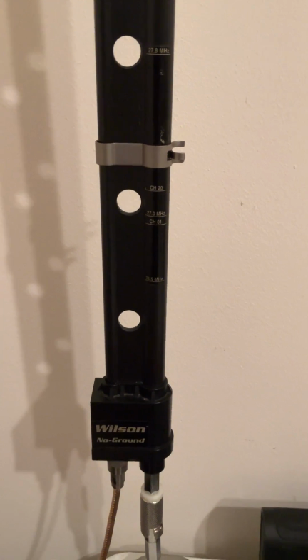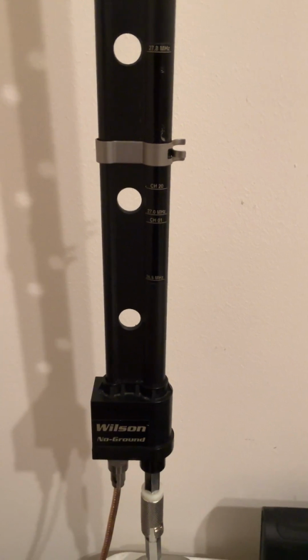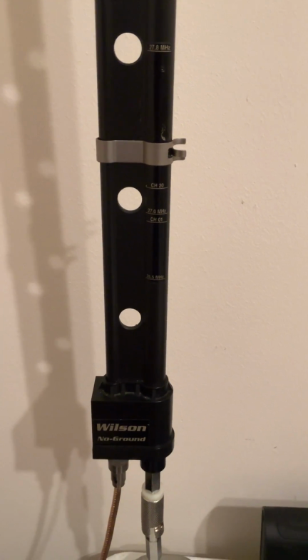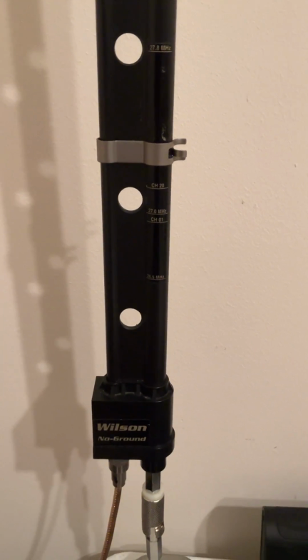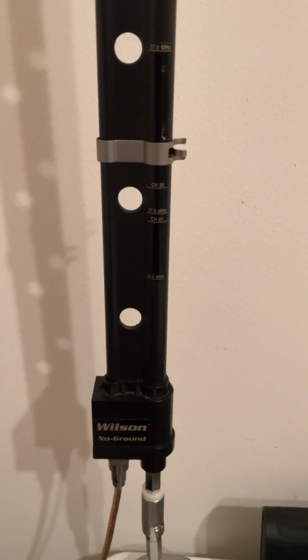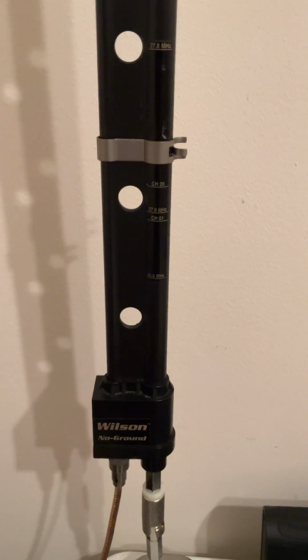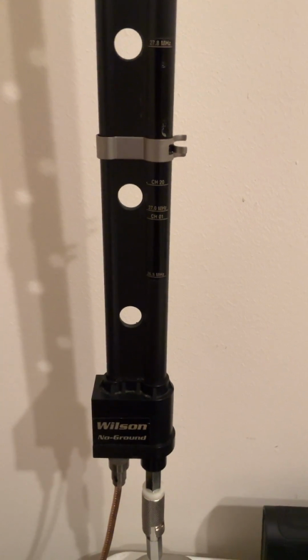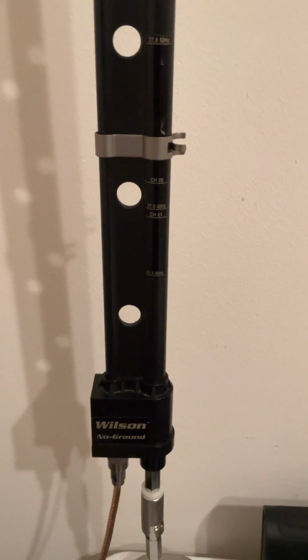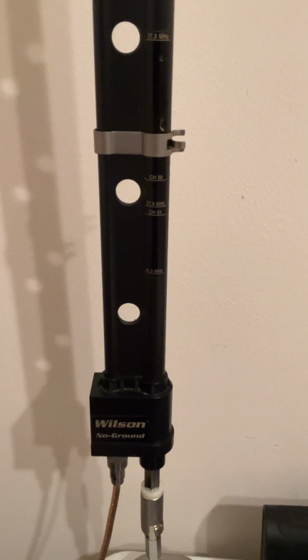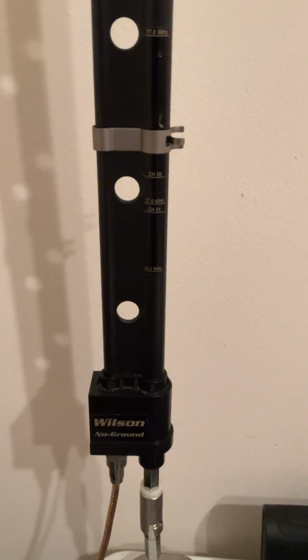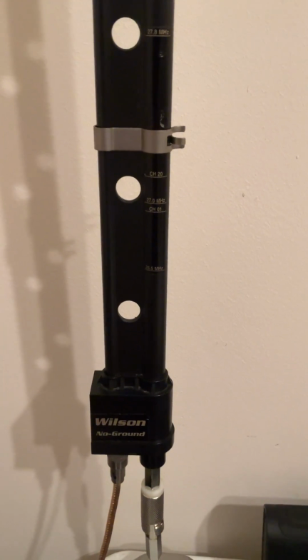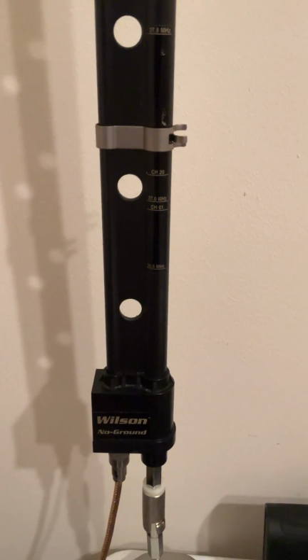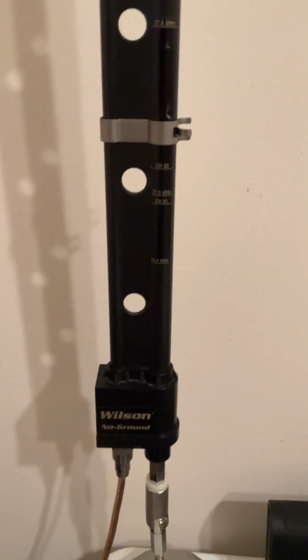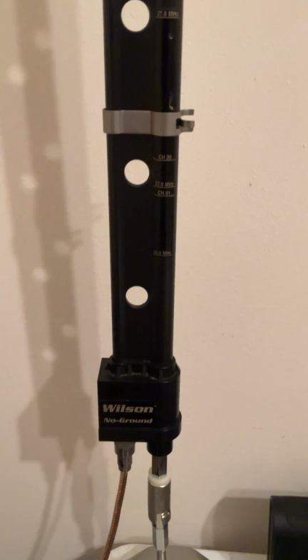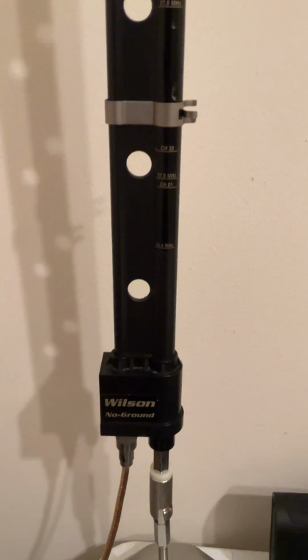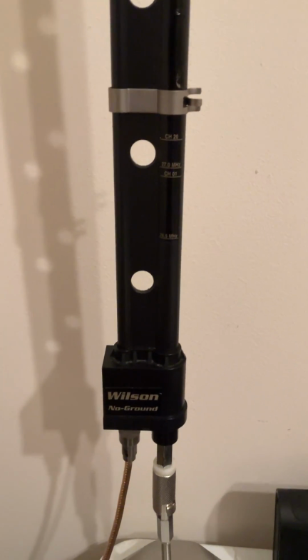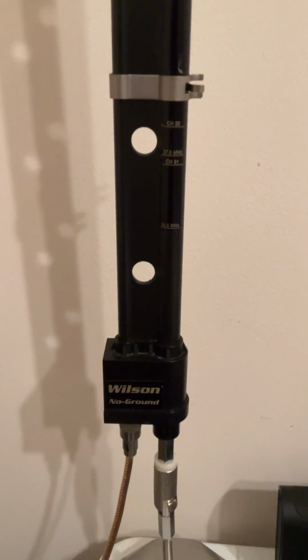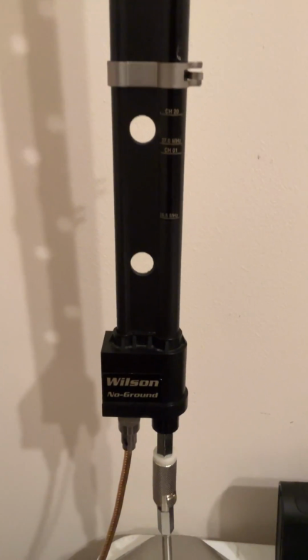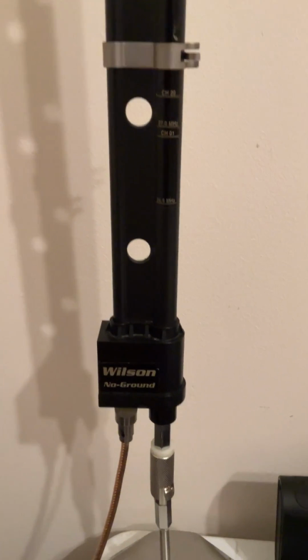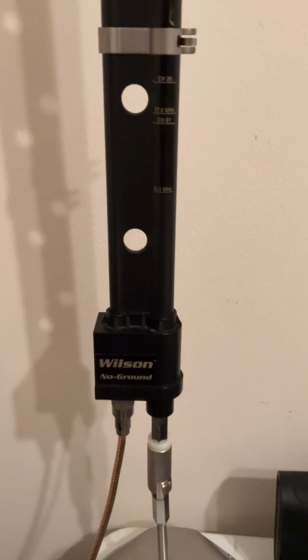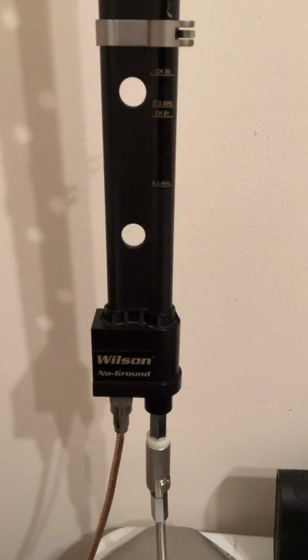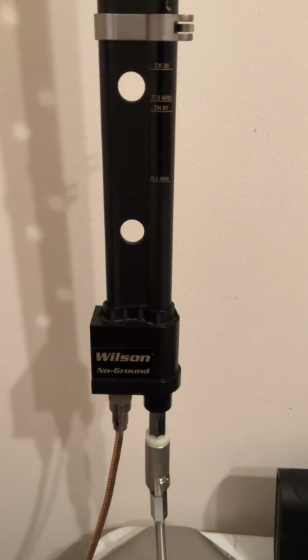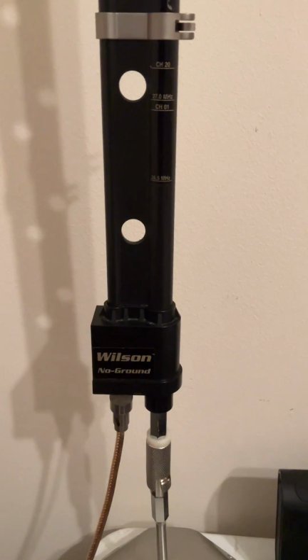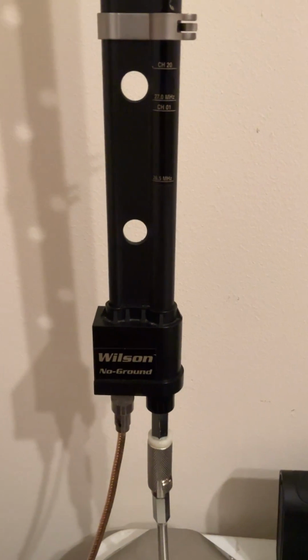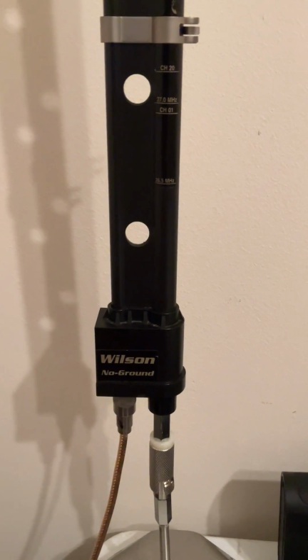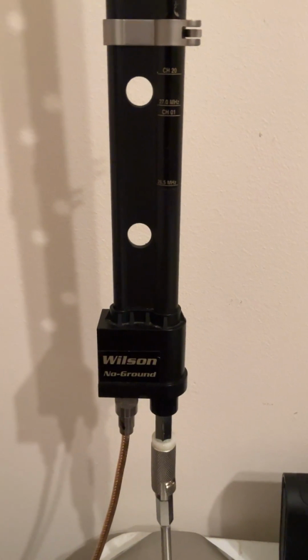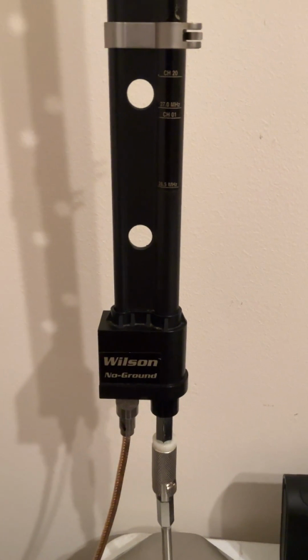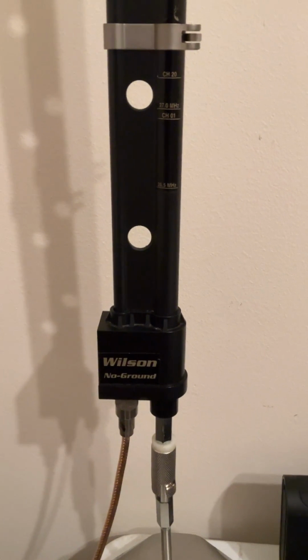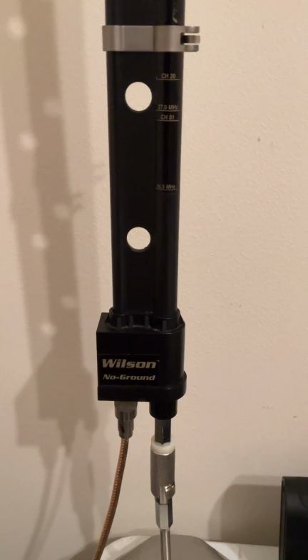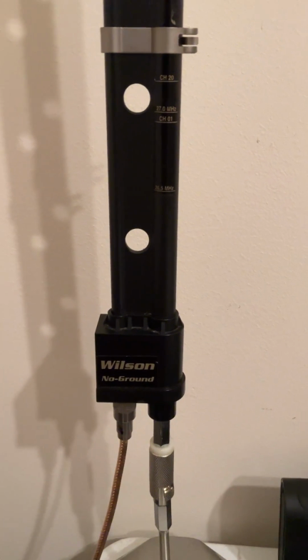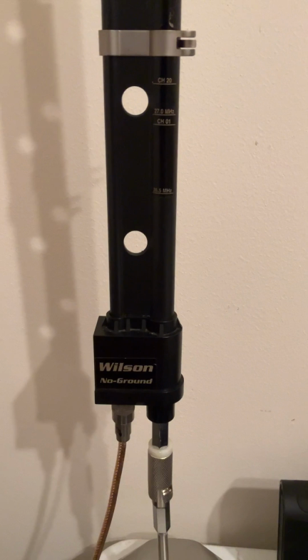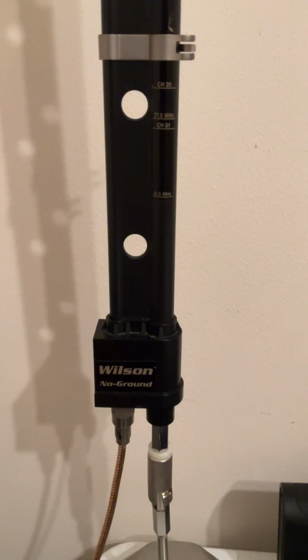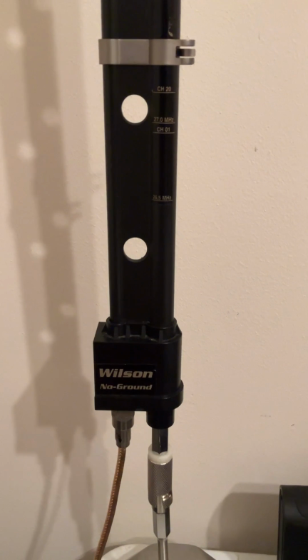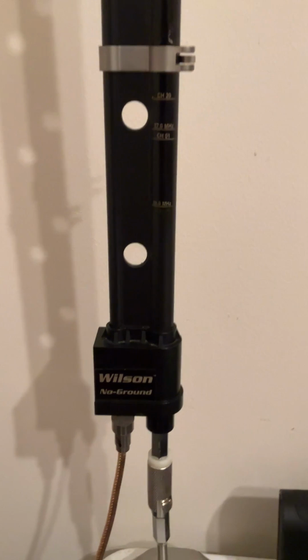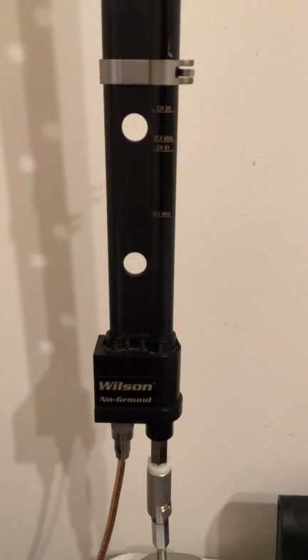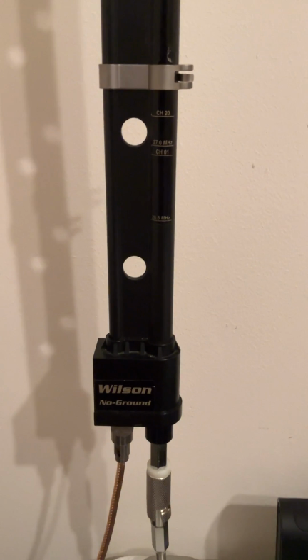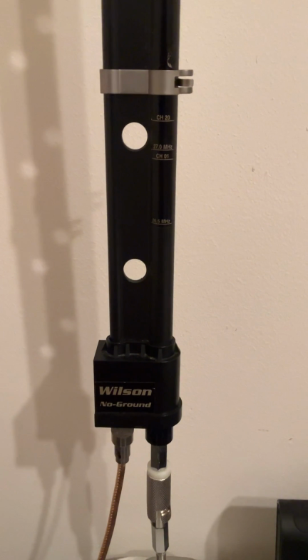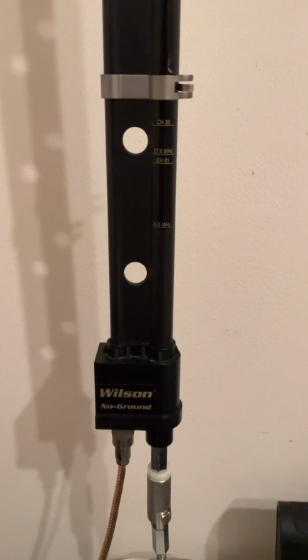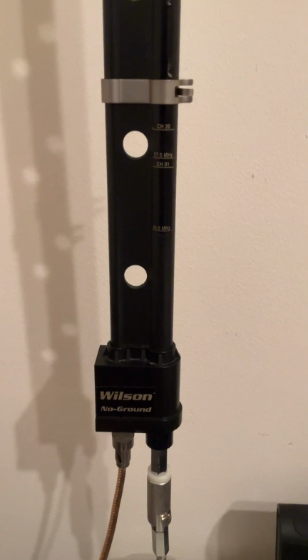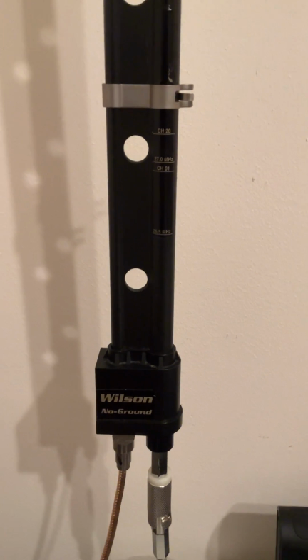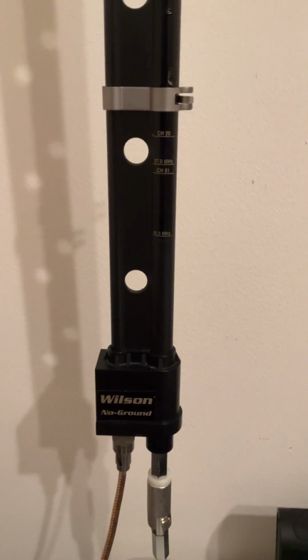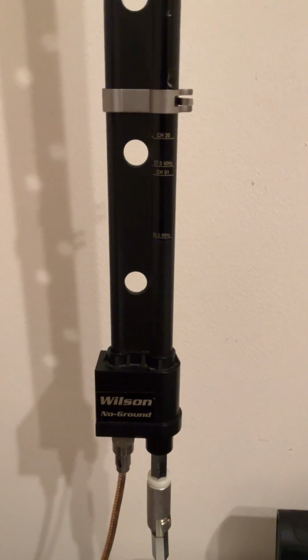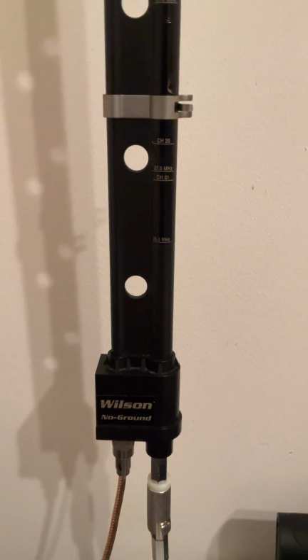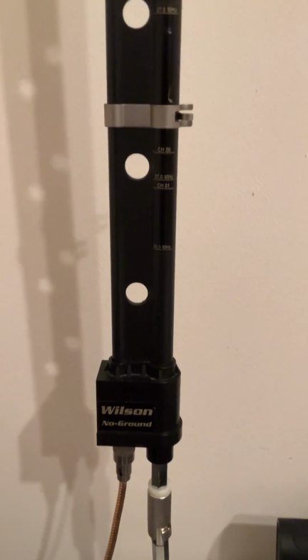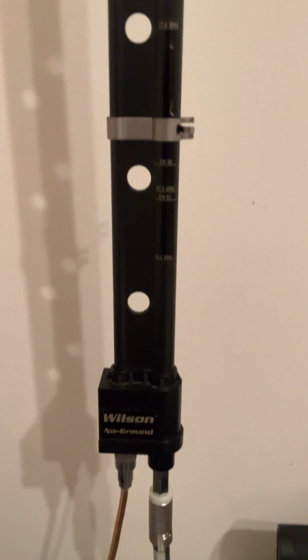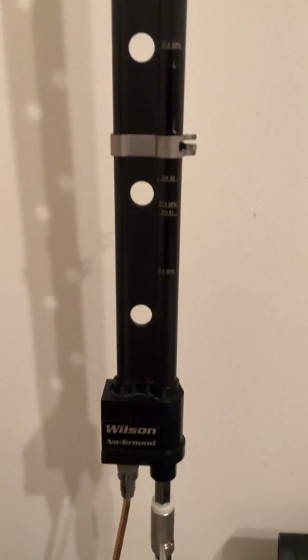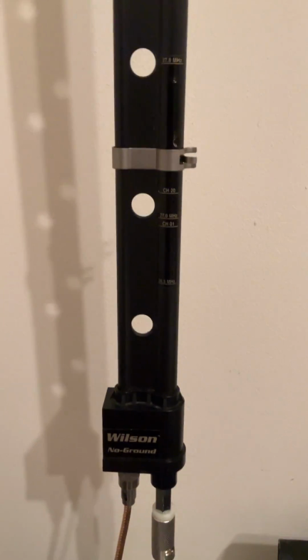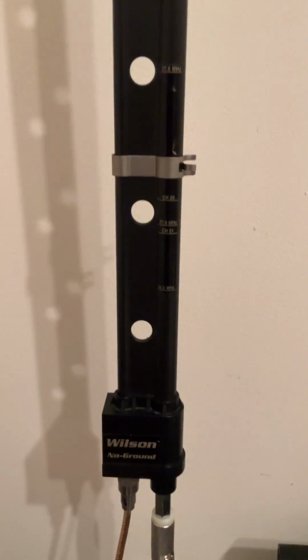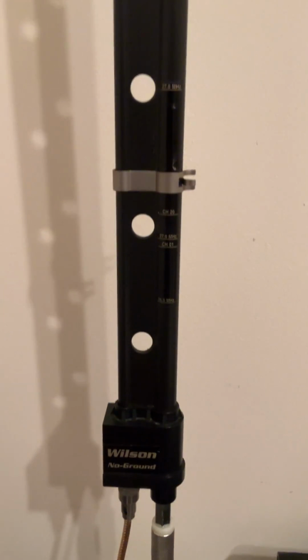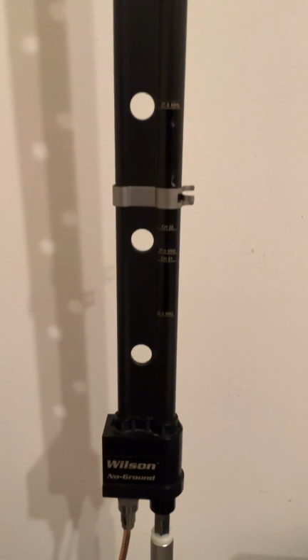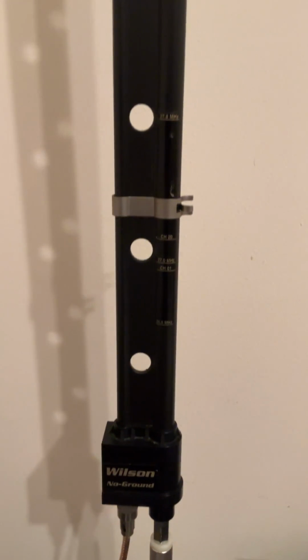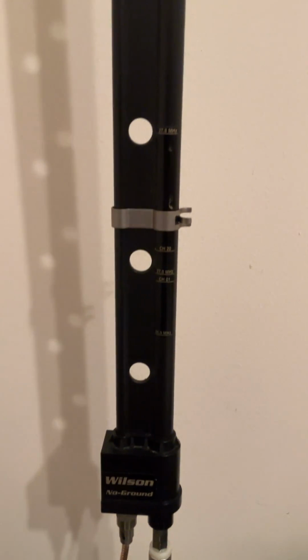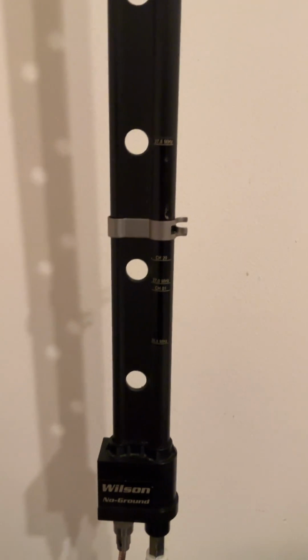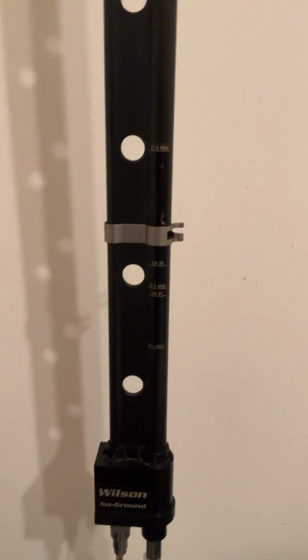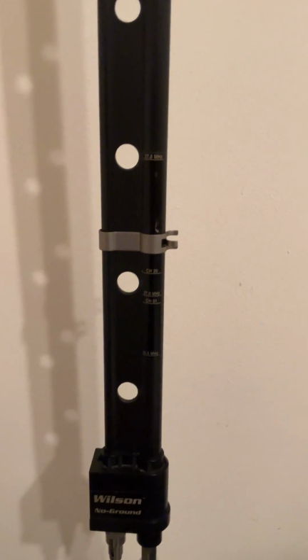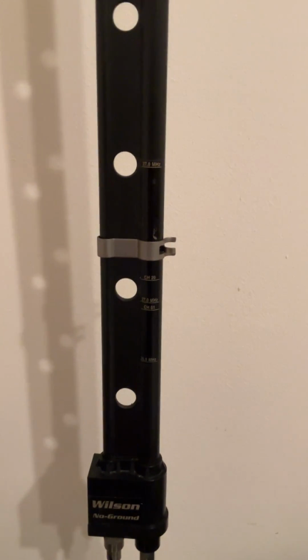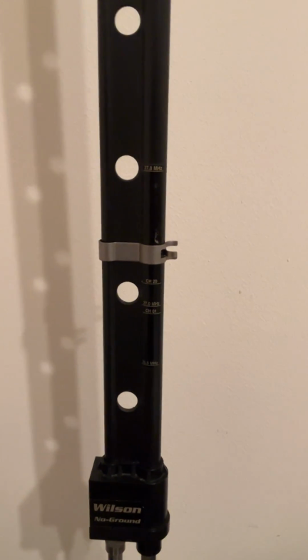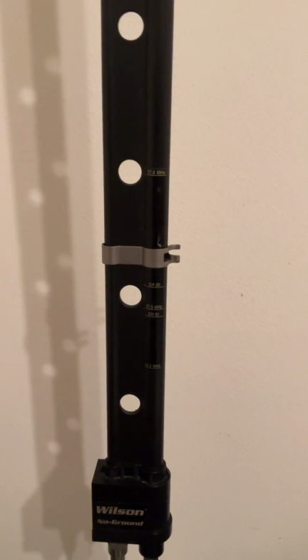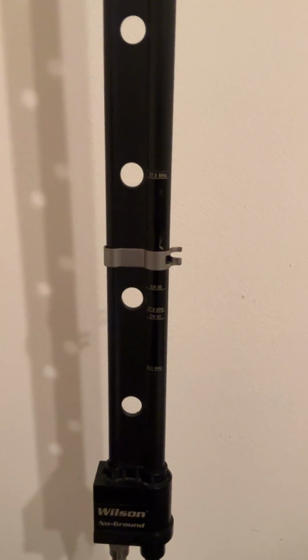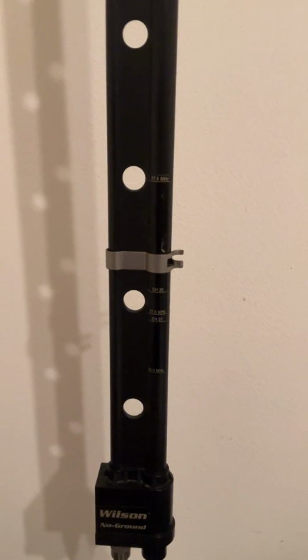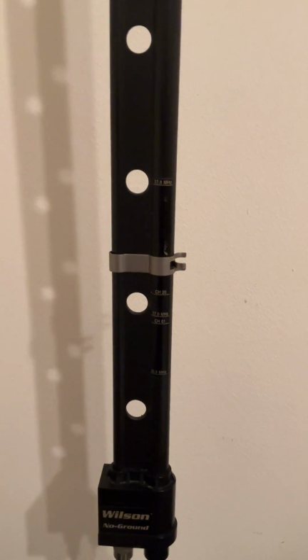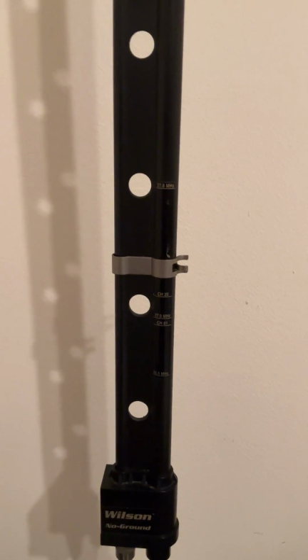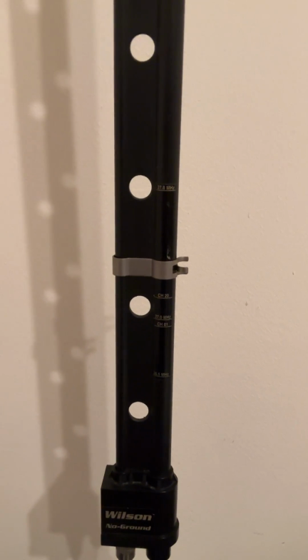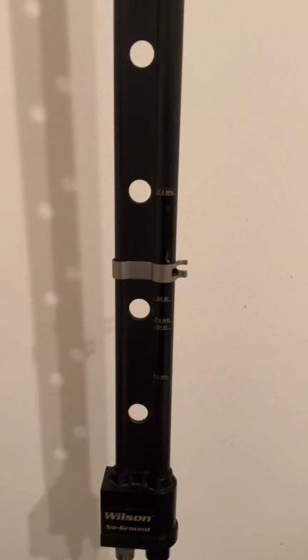It's actually made to go on a mobile, but they're just called the Wilson no ground plane. They don't make them anymore, but if you can find one they definitely work. Thanks for watching.